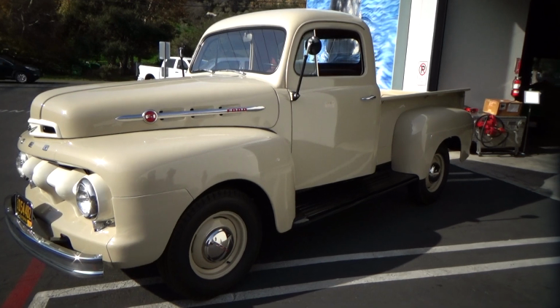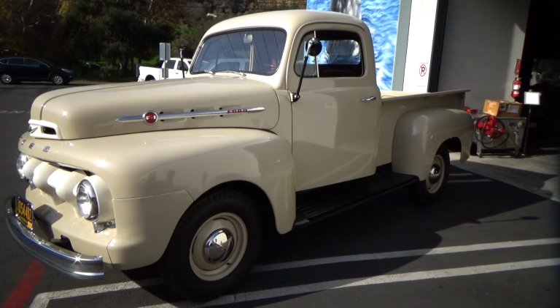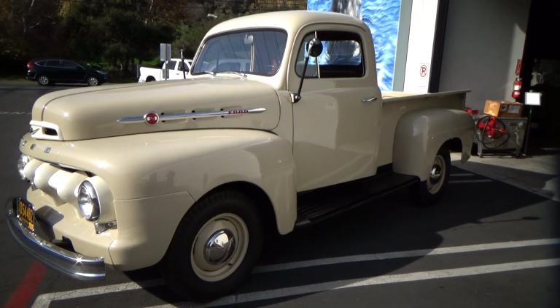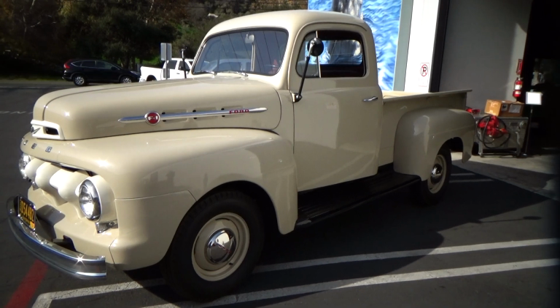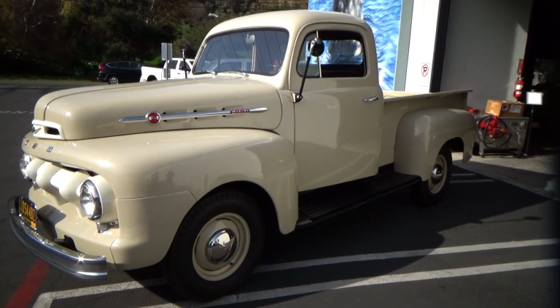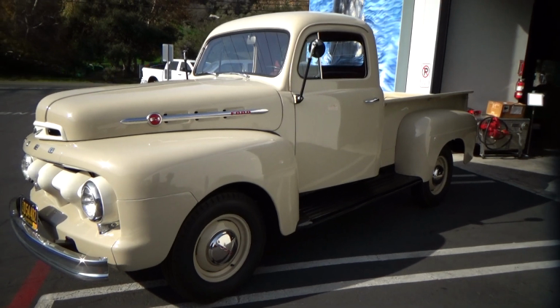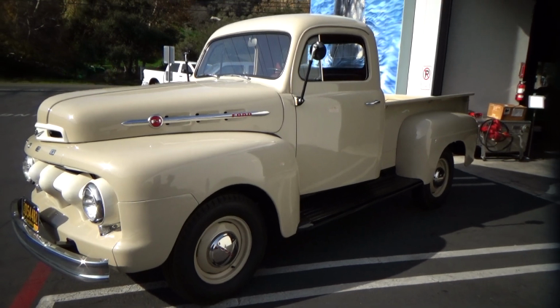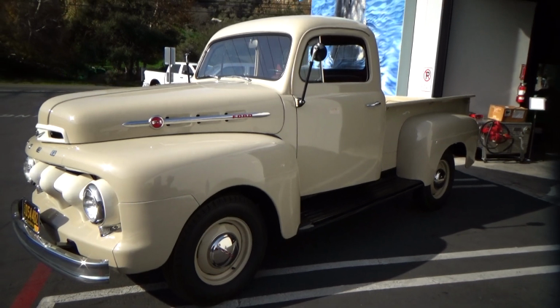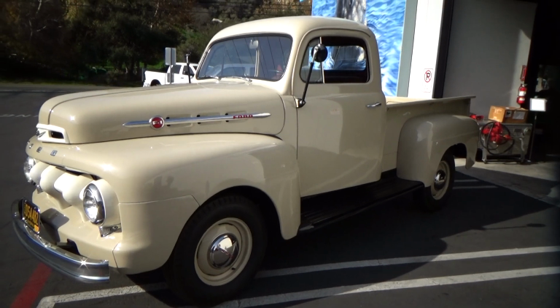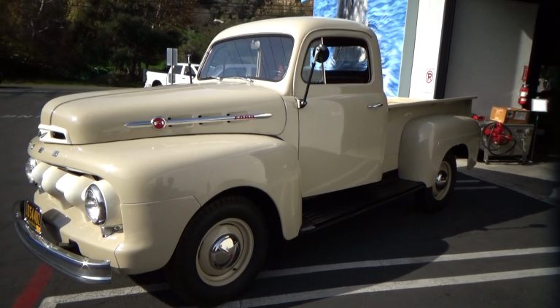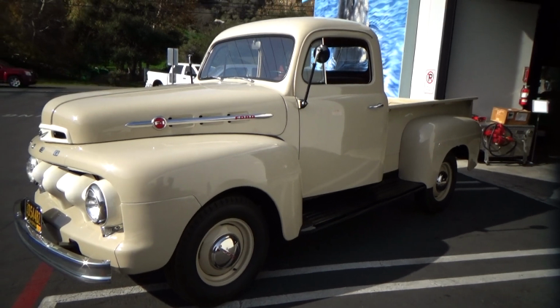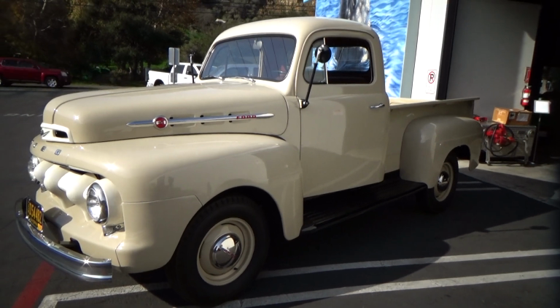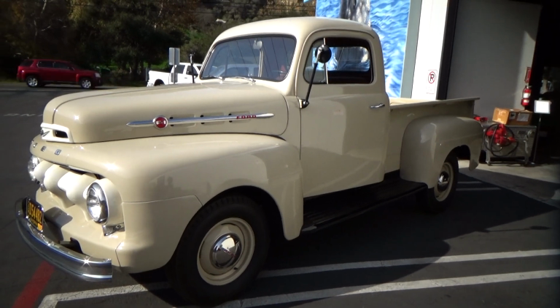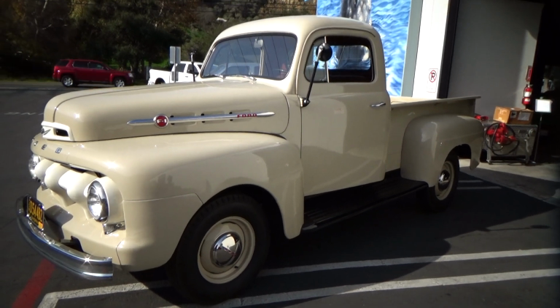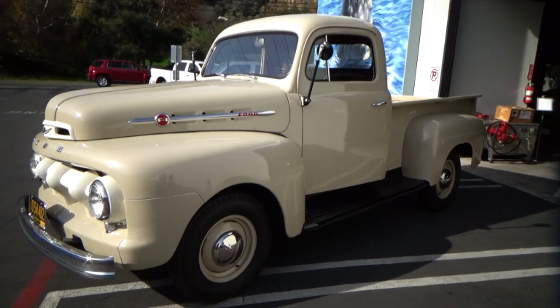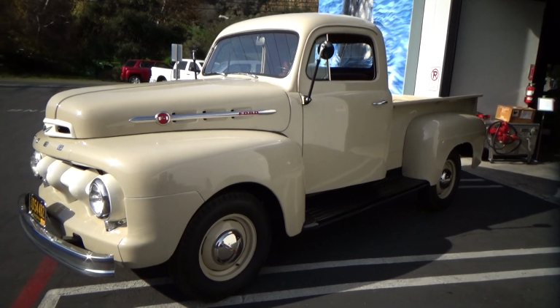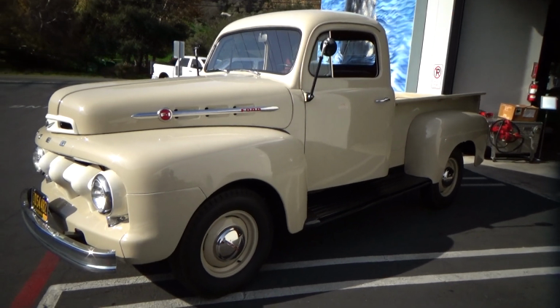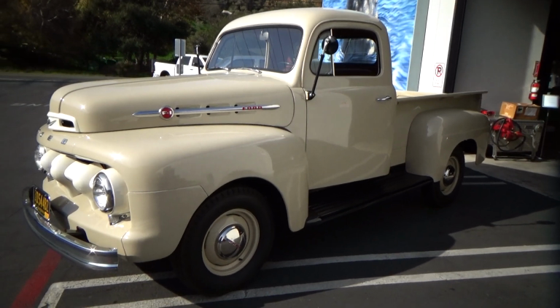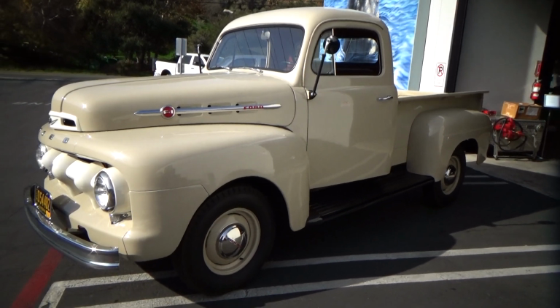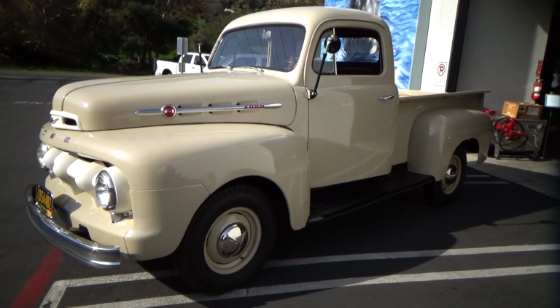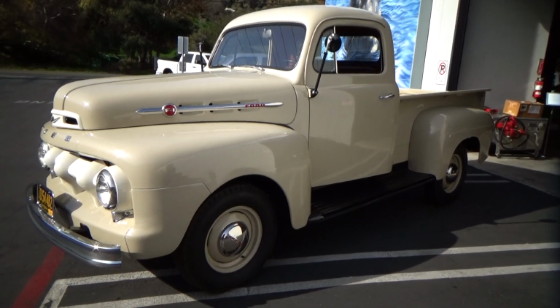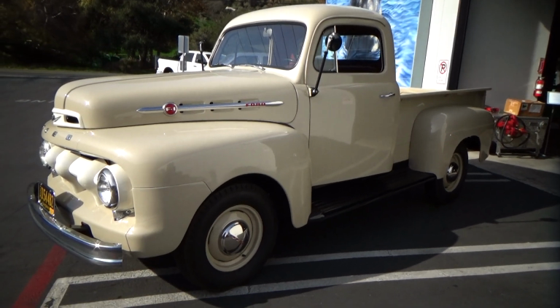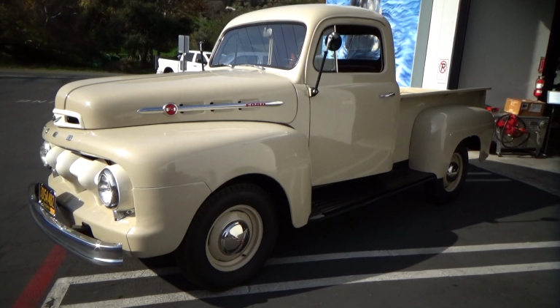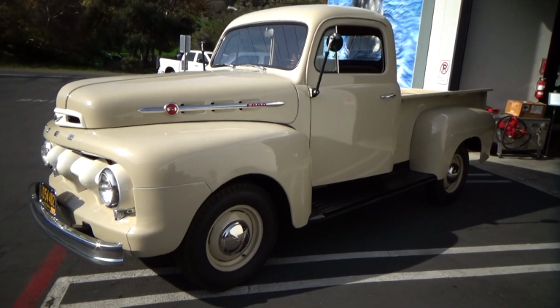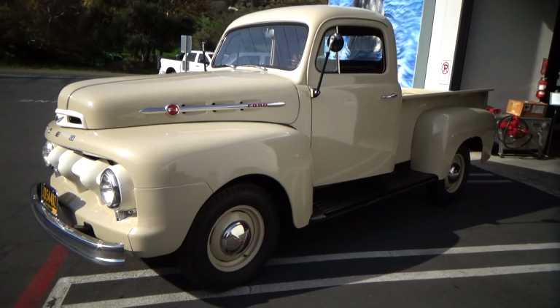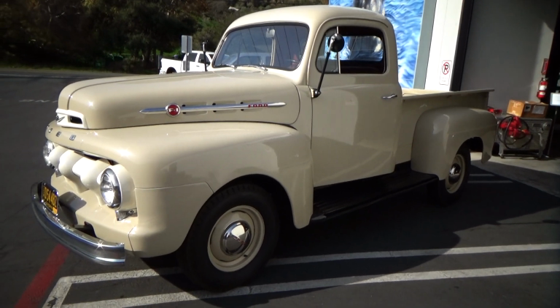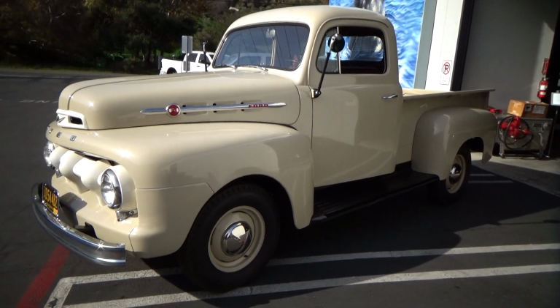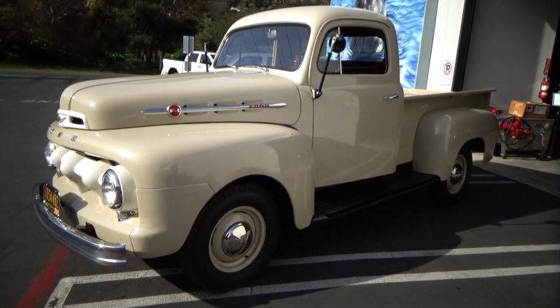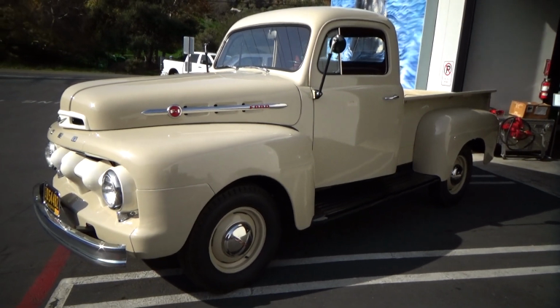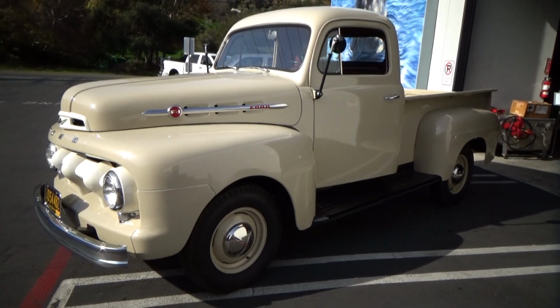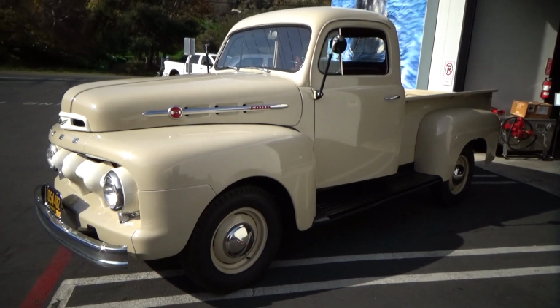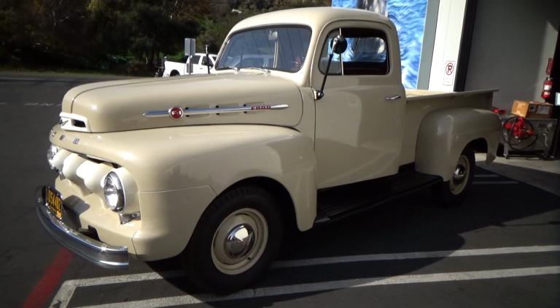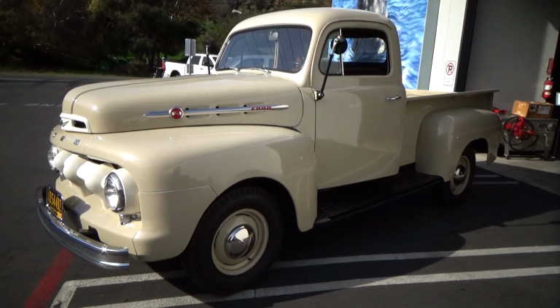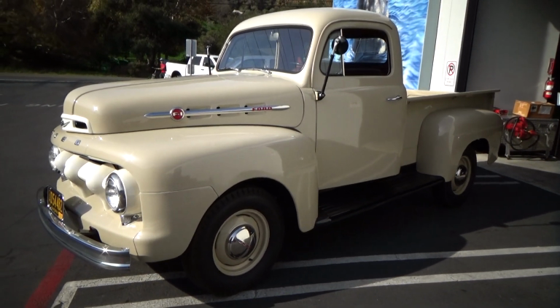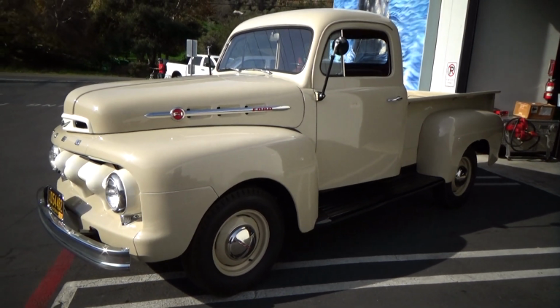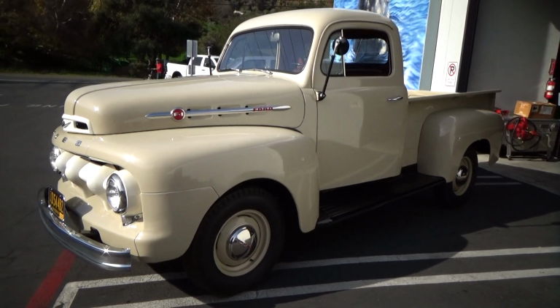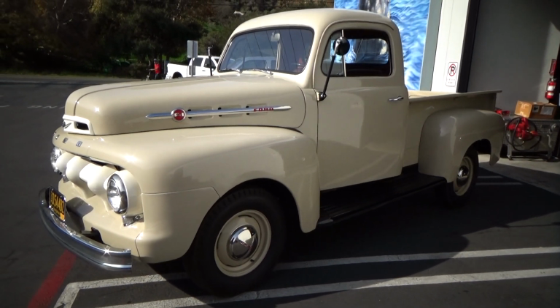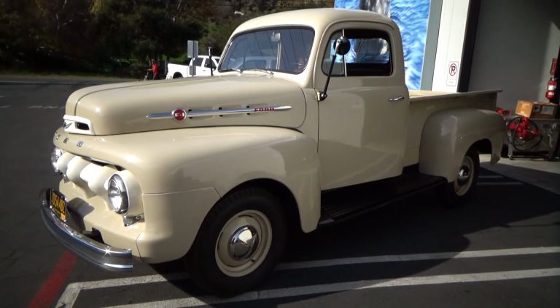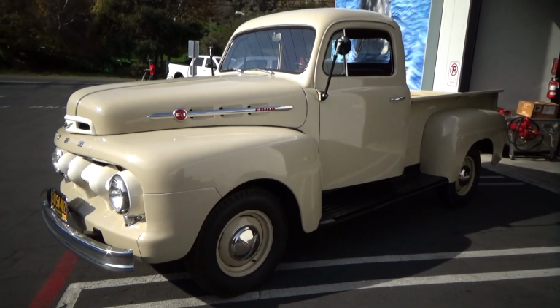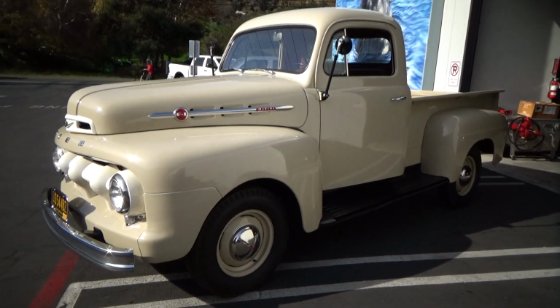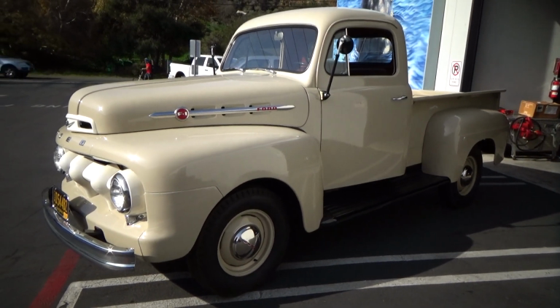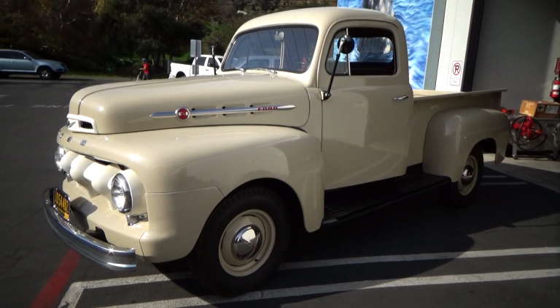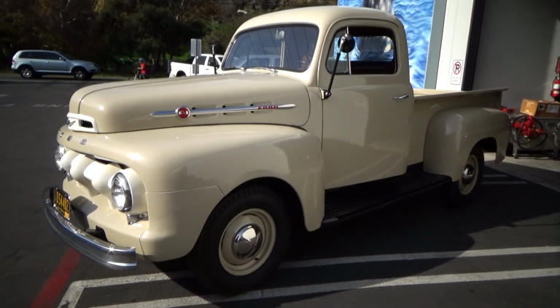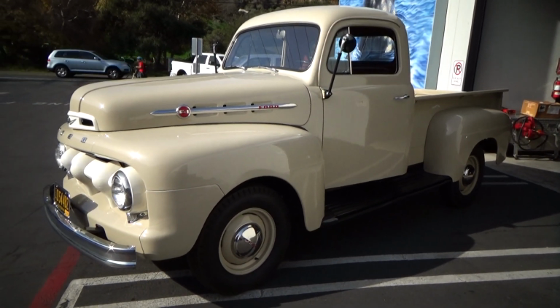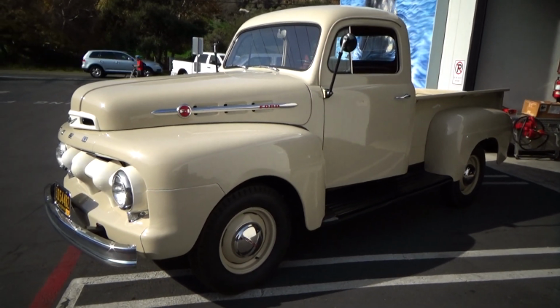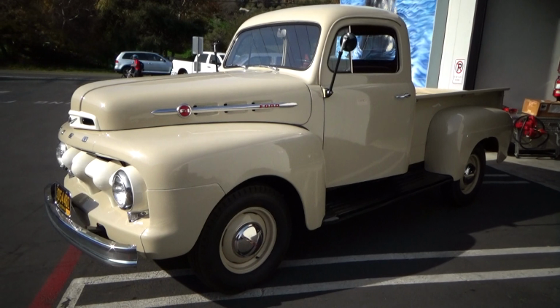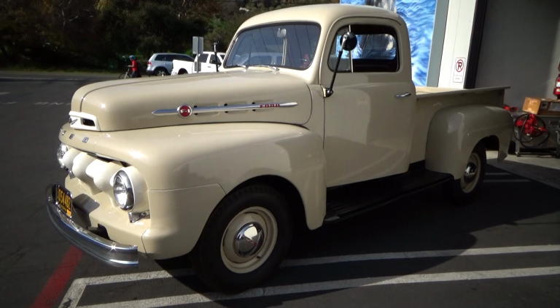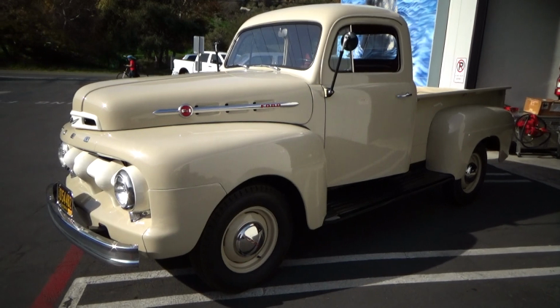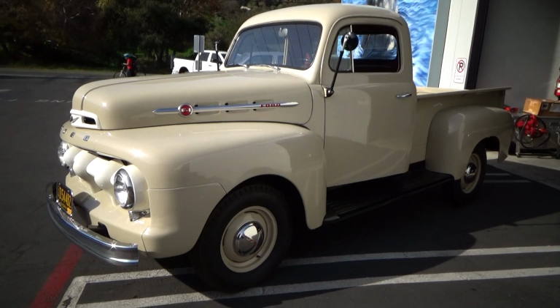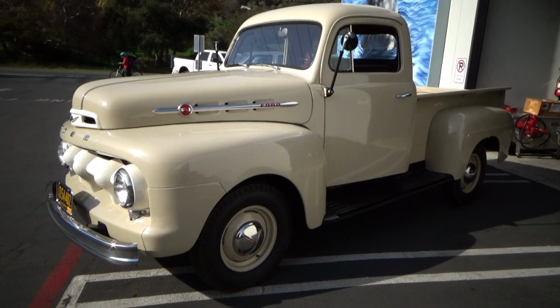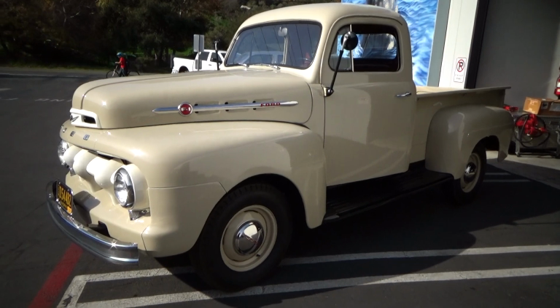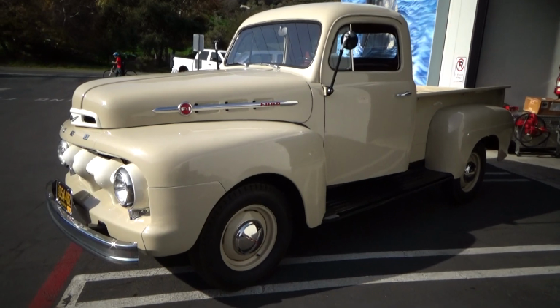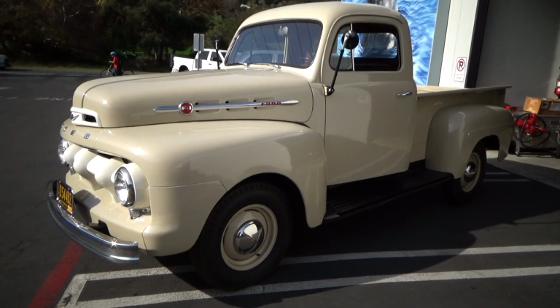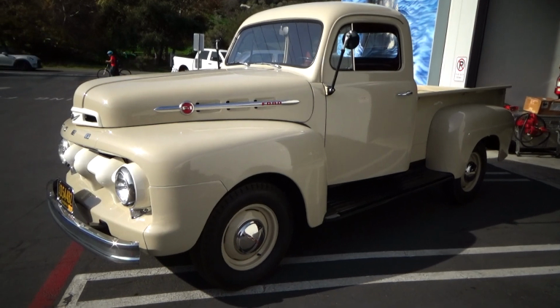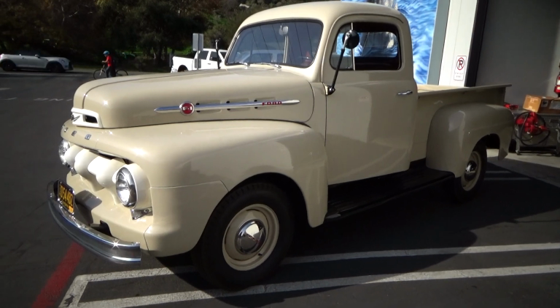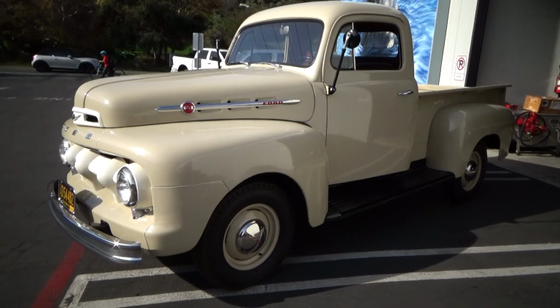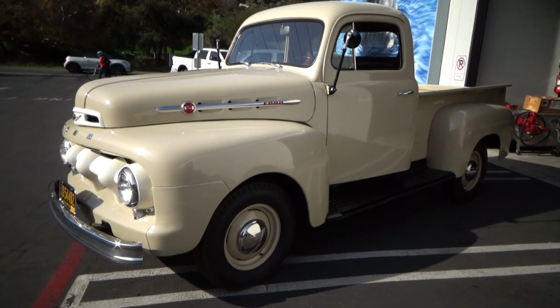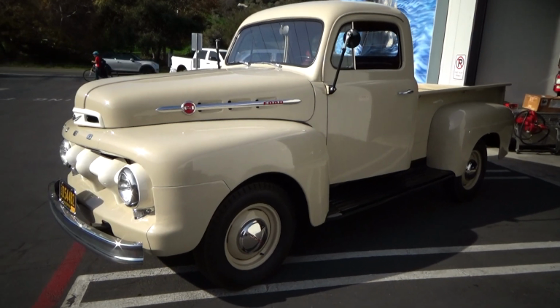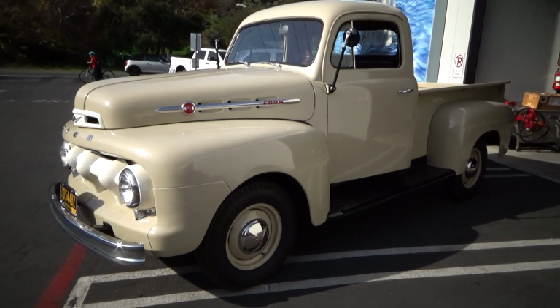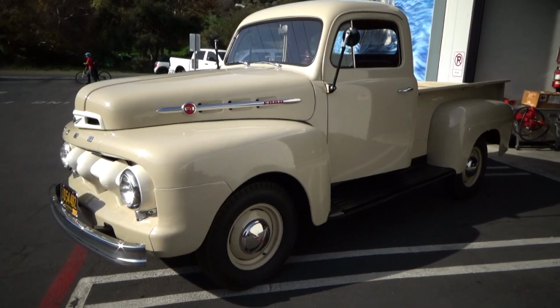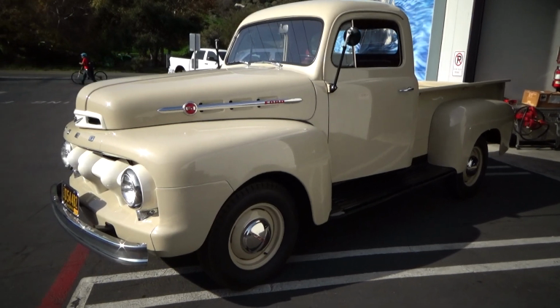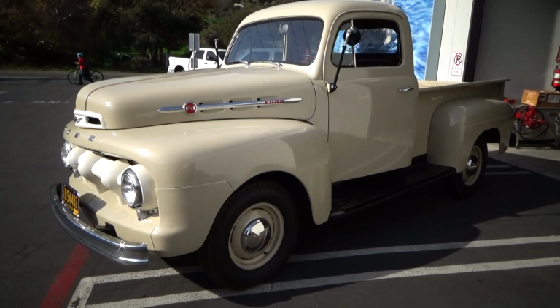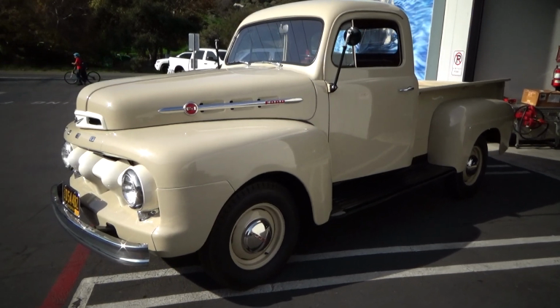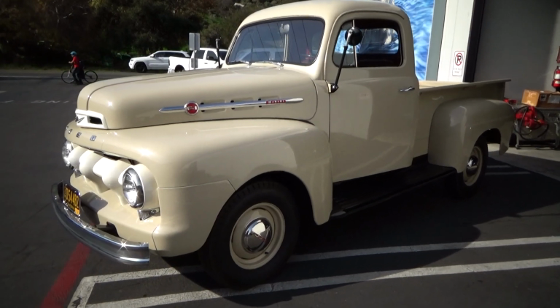Good afternoon, my name's Andy Coyle. I'm going to show you this gorgeous 1952 Ford F1.